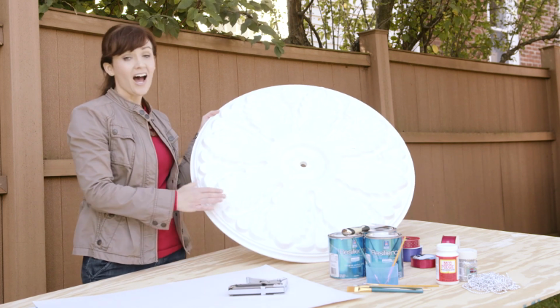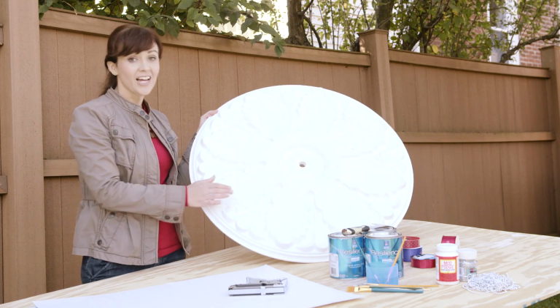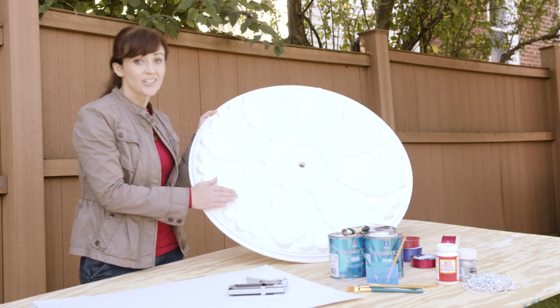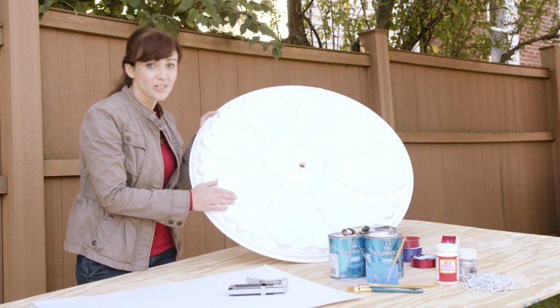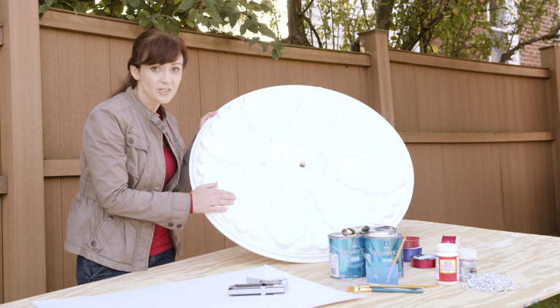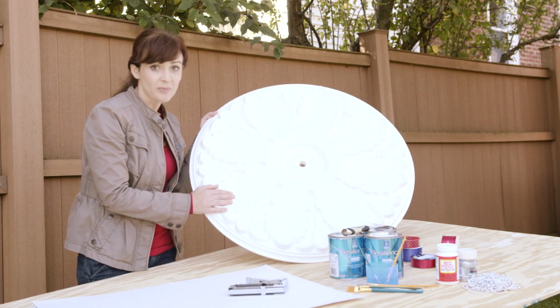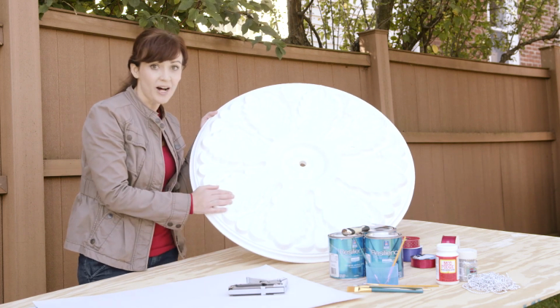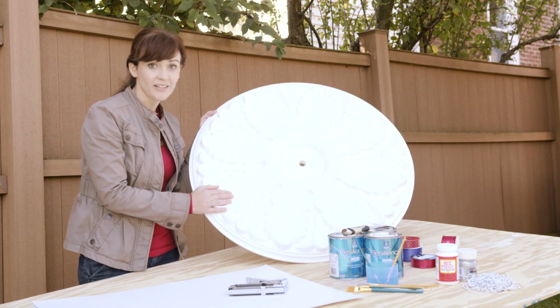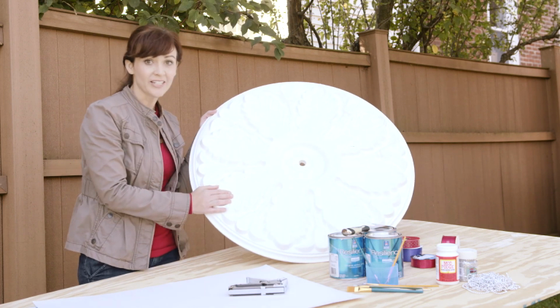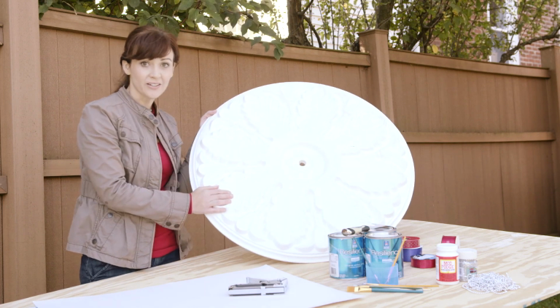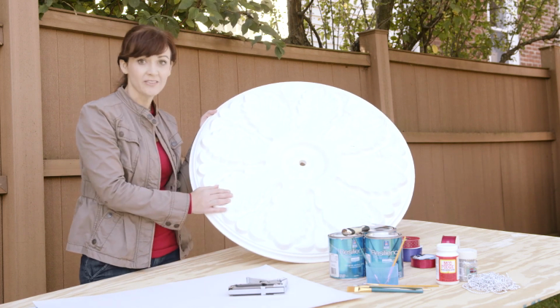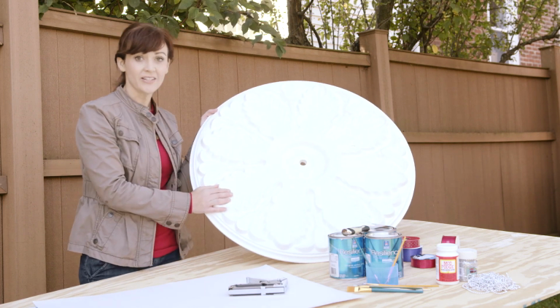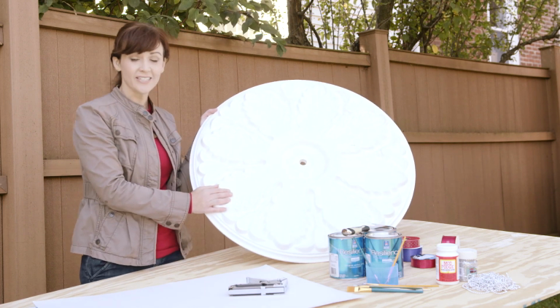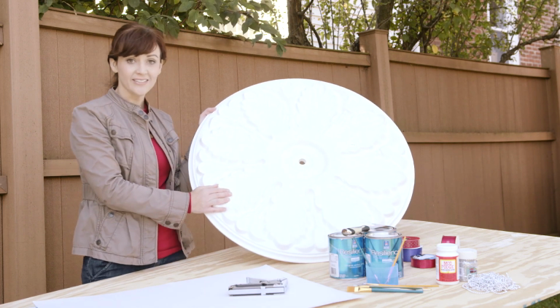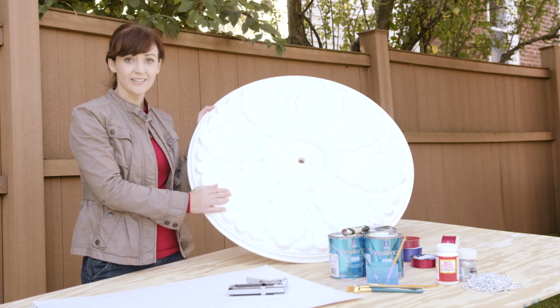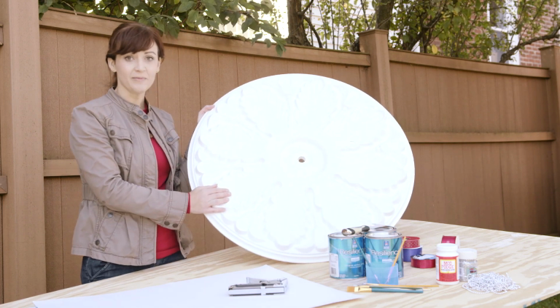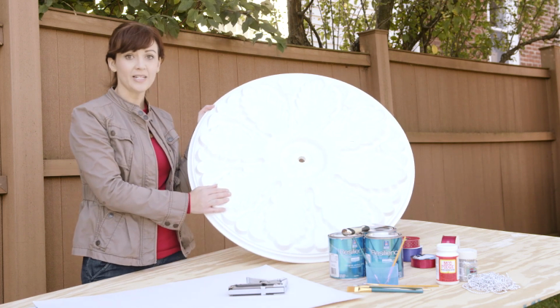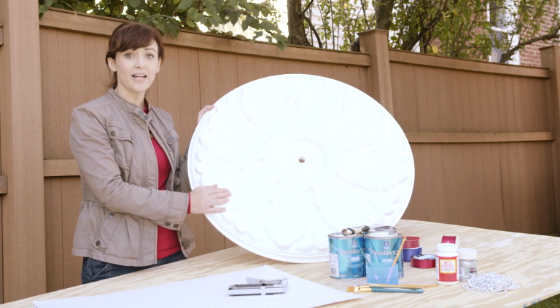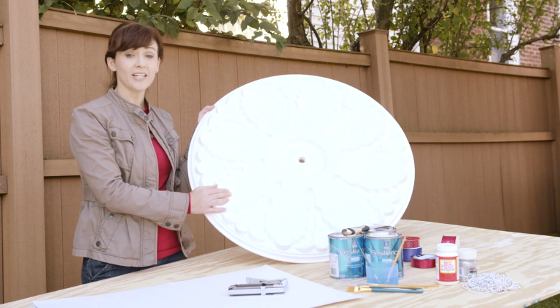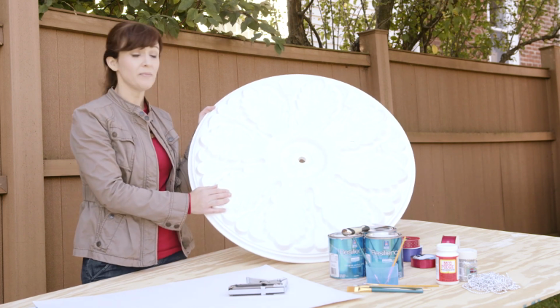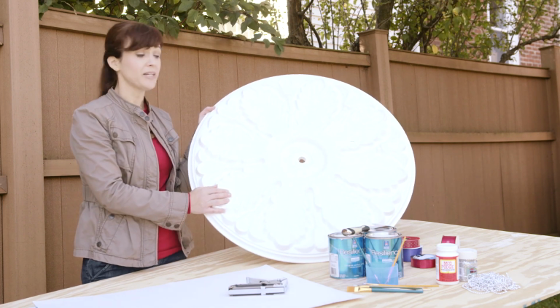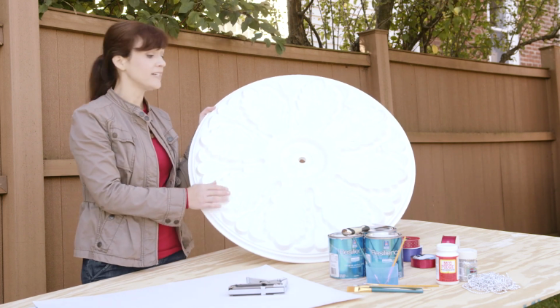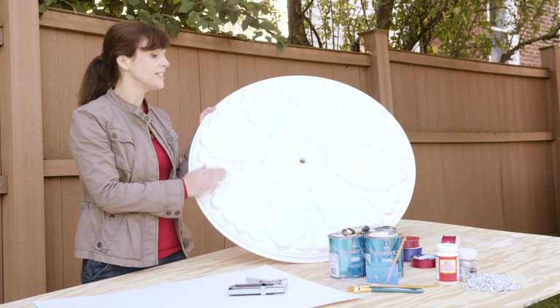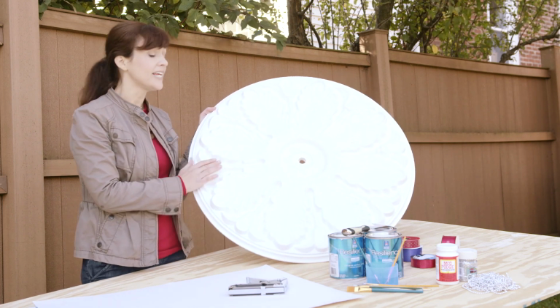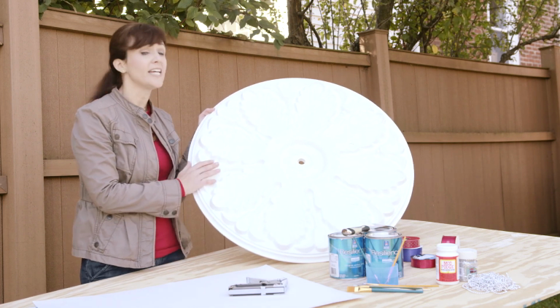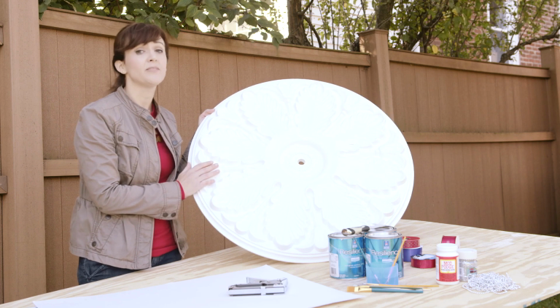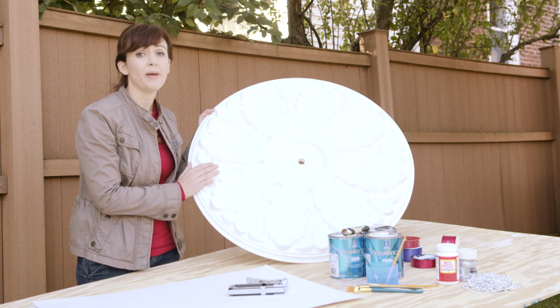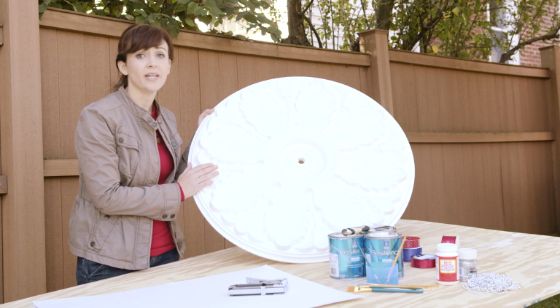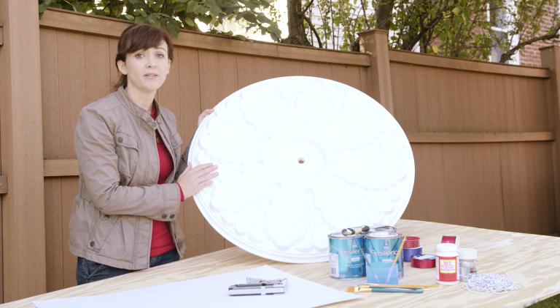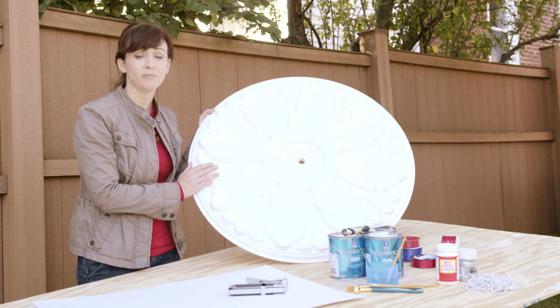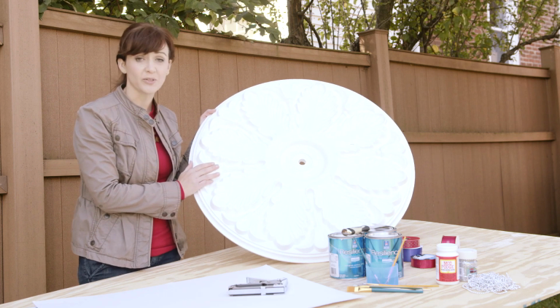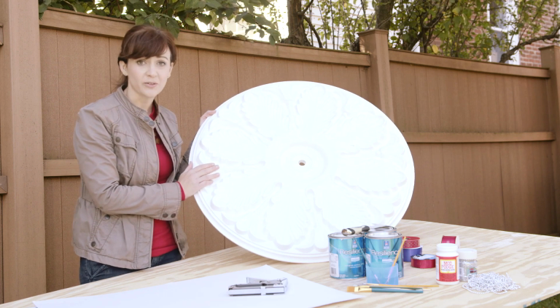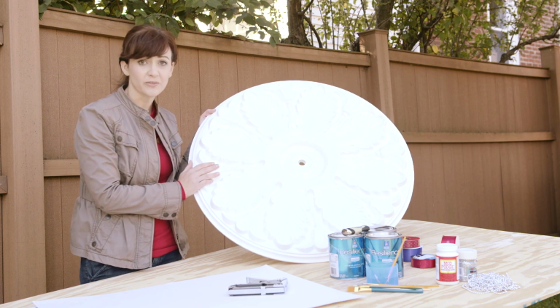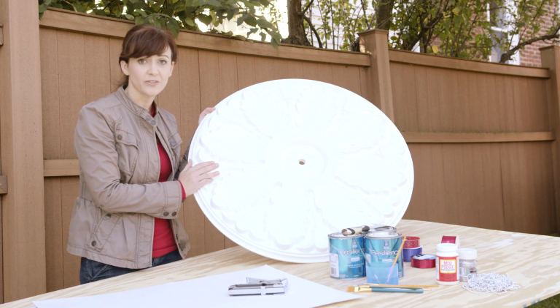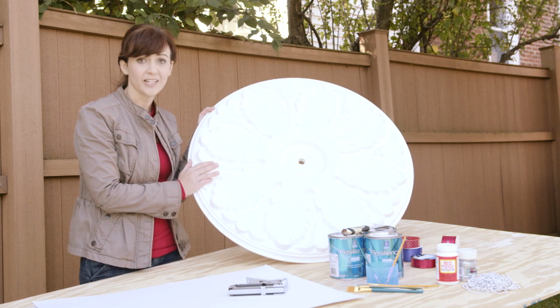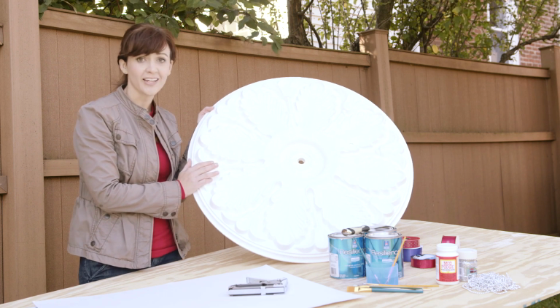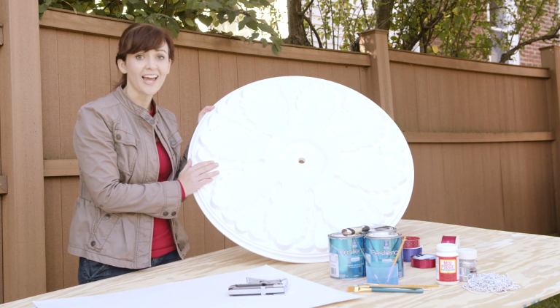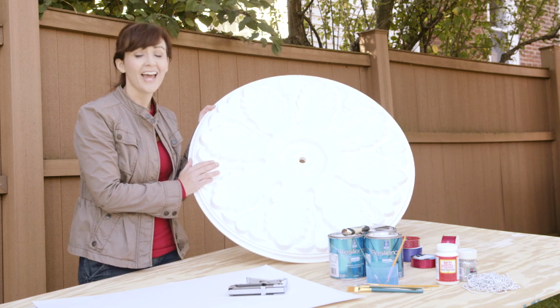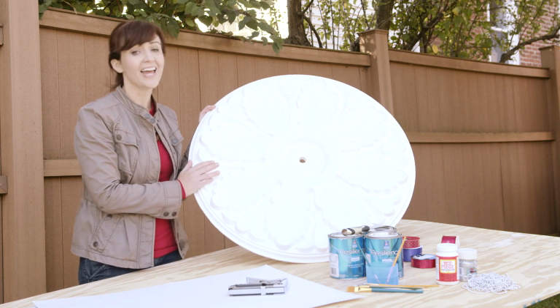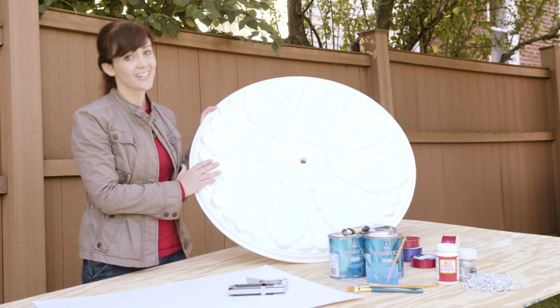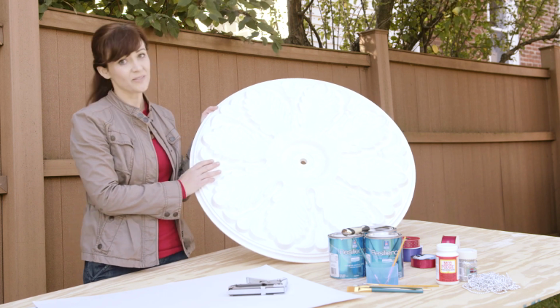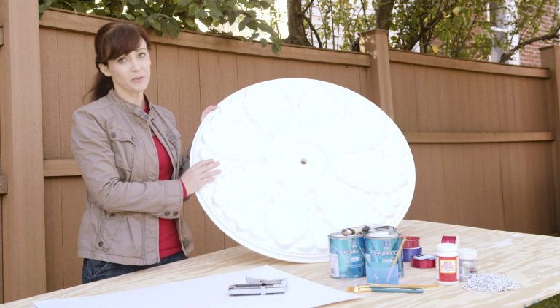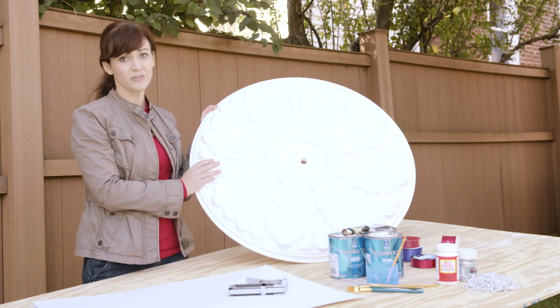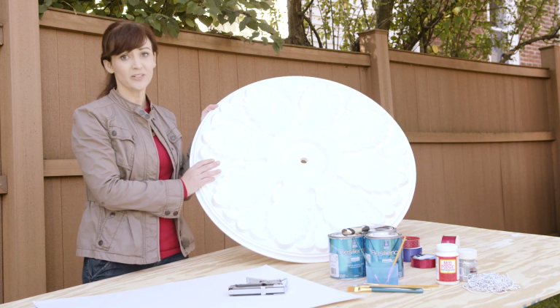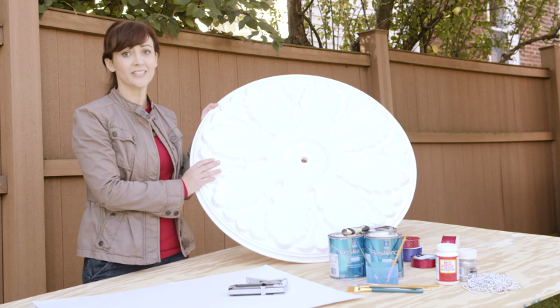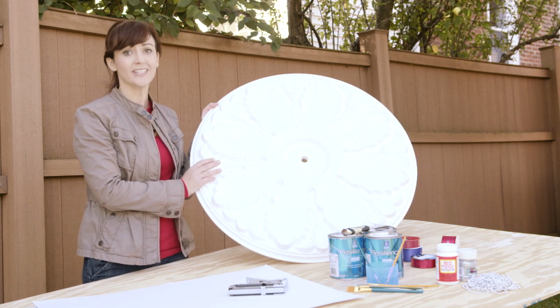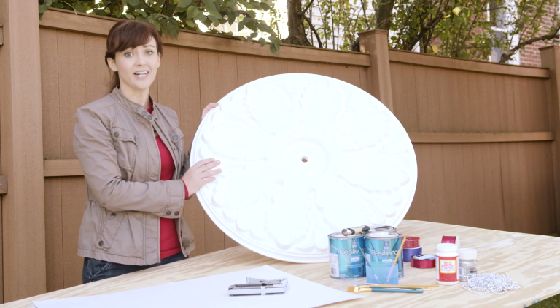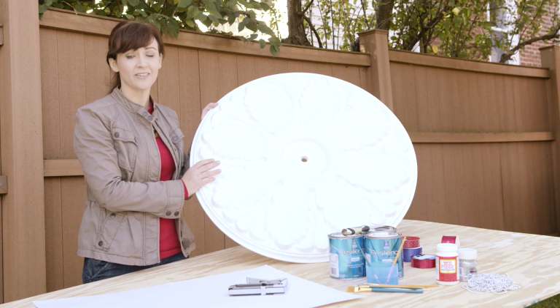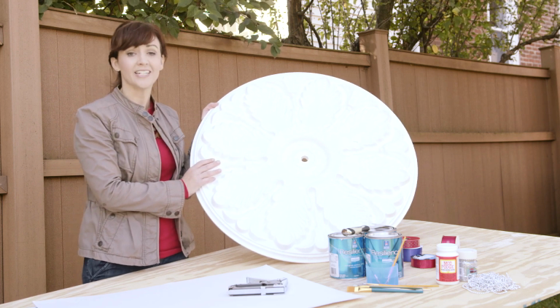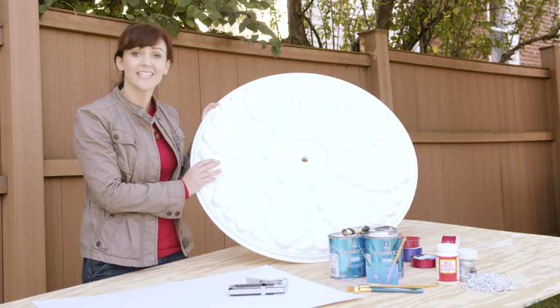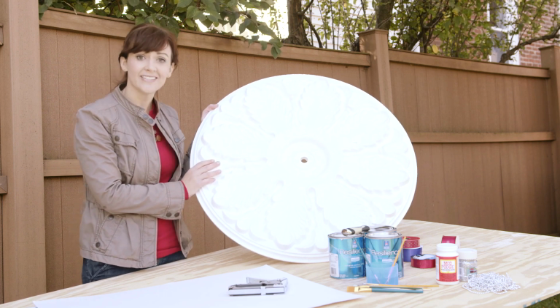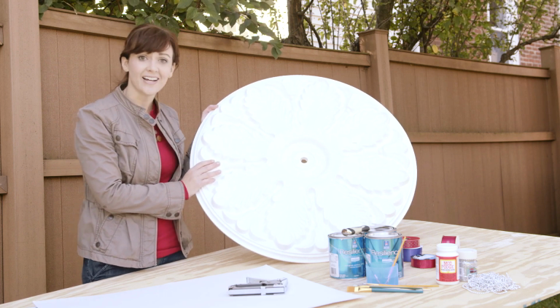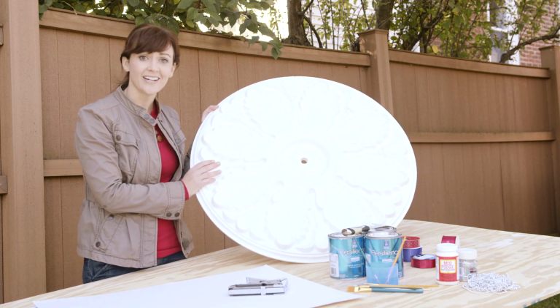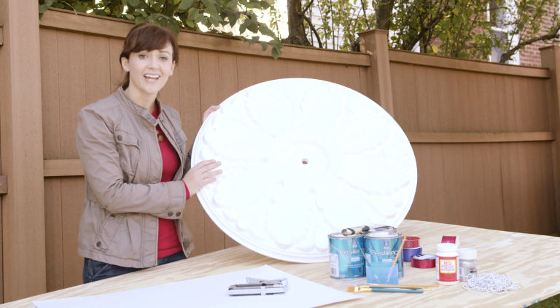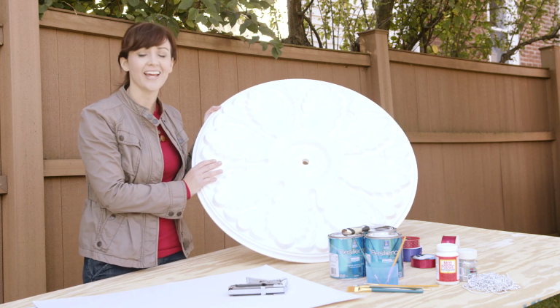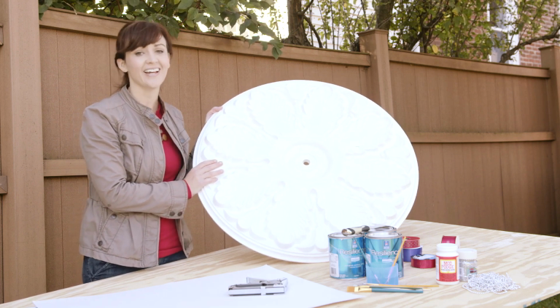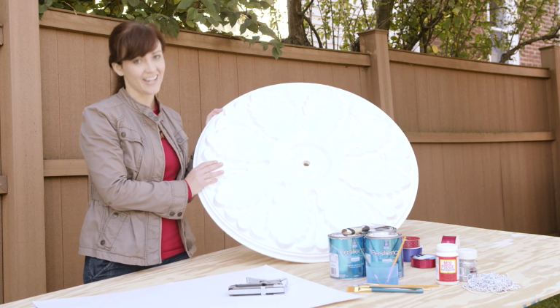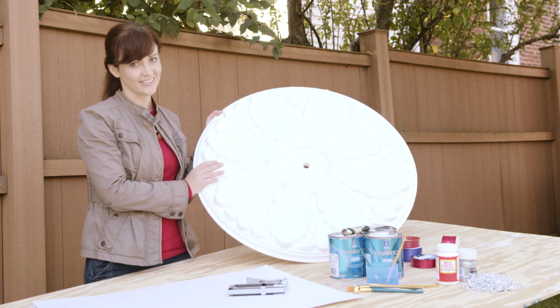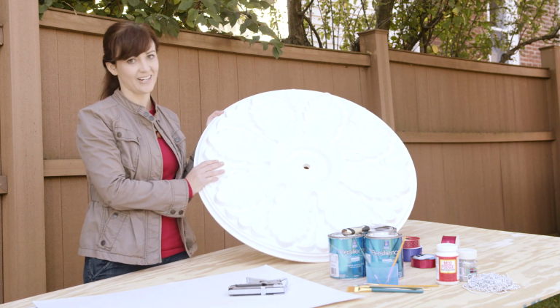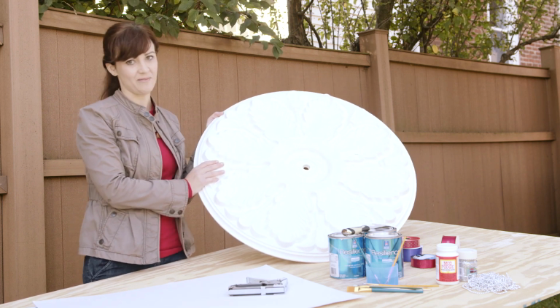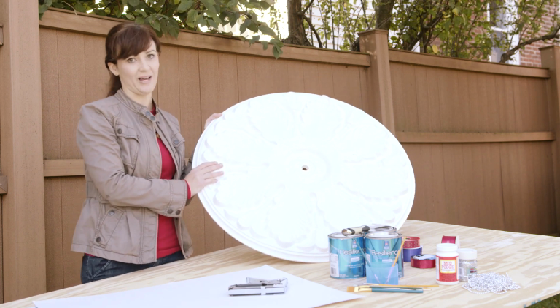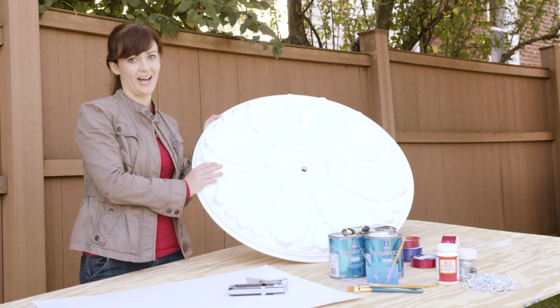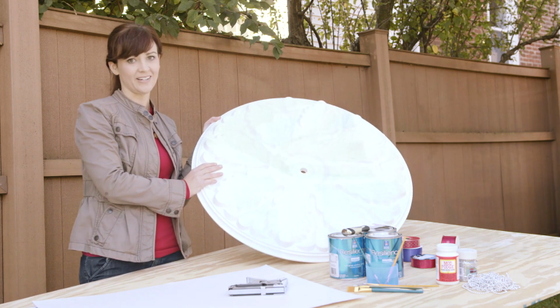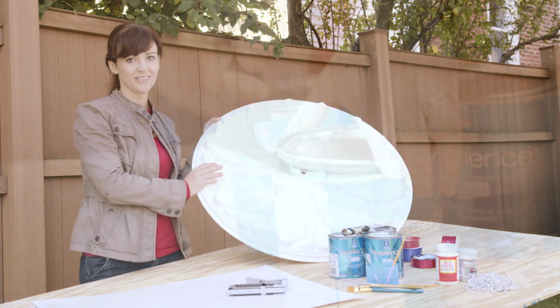I chose a polyurethane ceiling medallion because it takes paint beautifully and it's perfect to decorate inside and outside of my house.